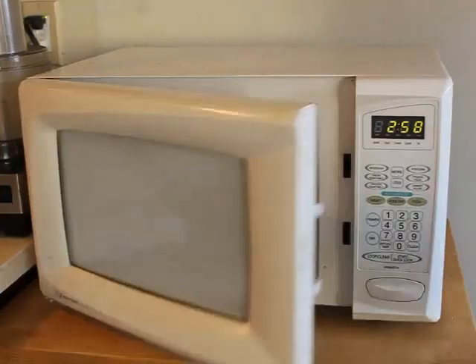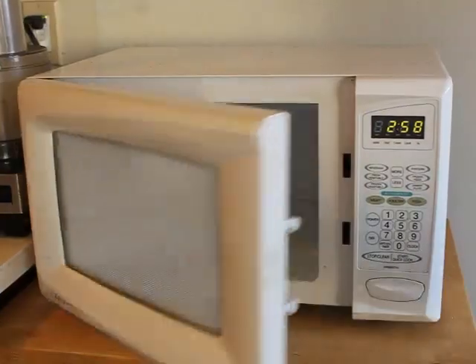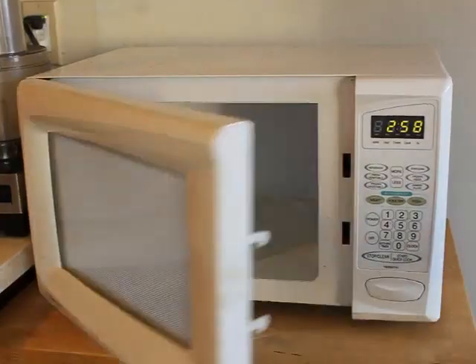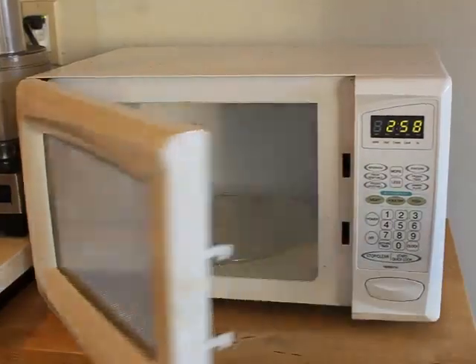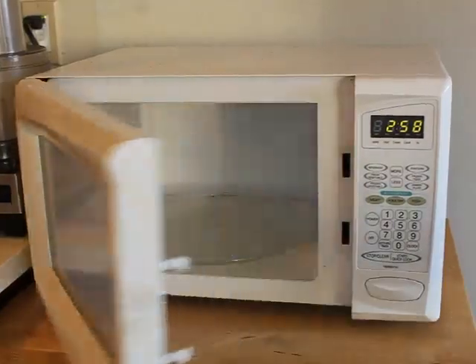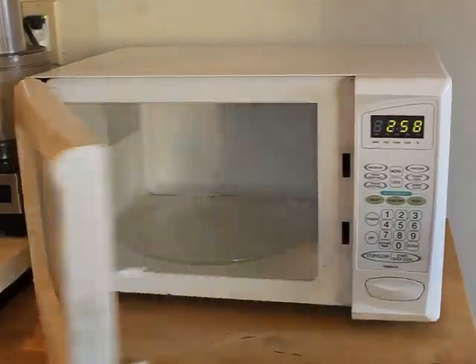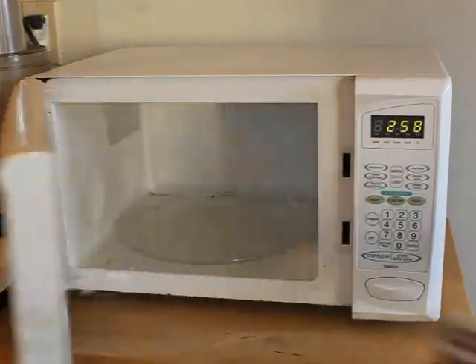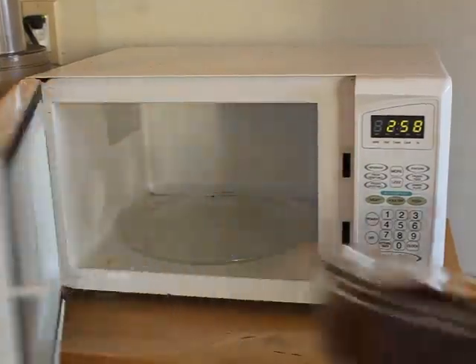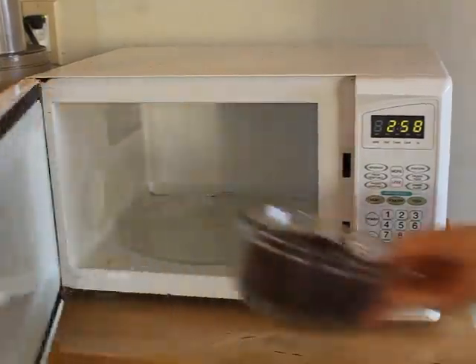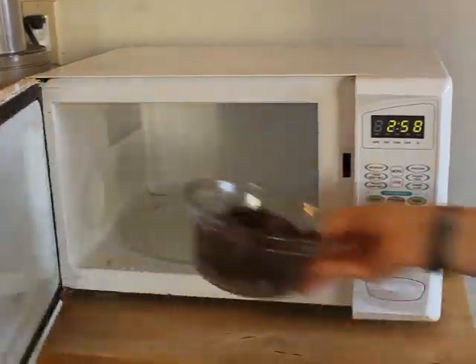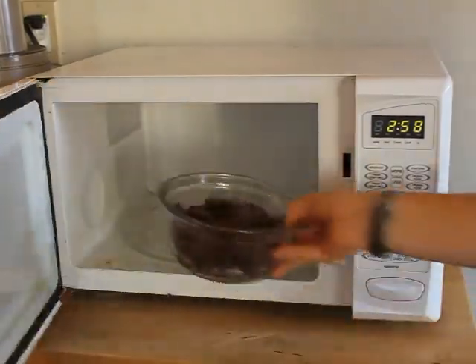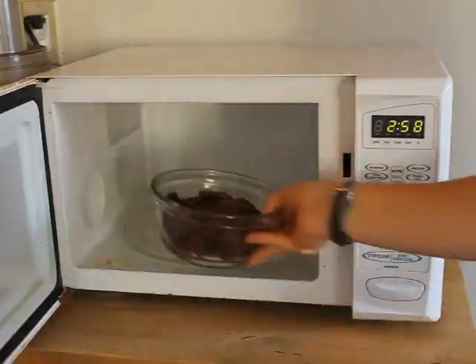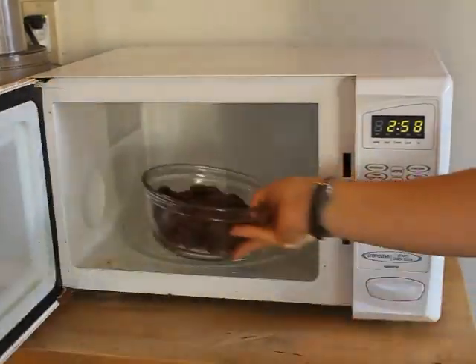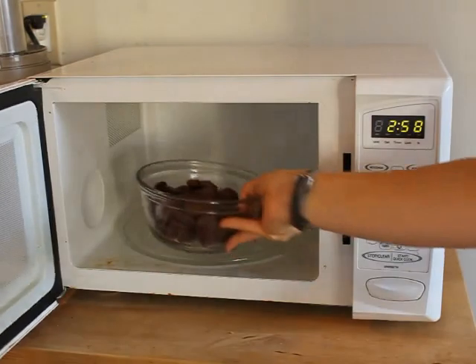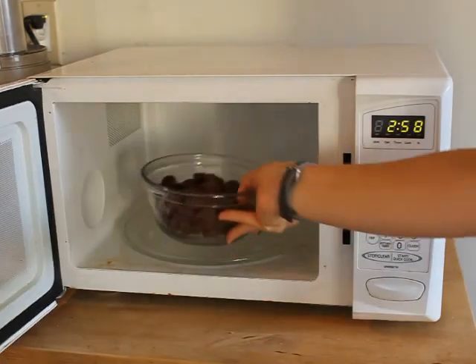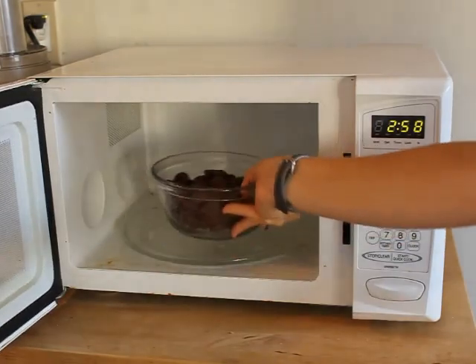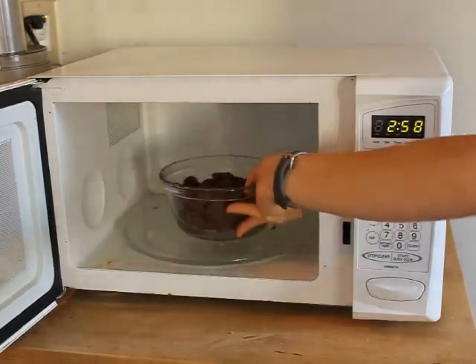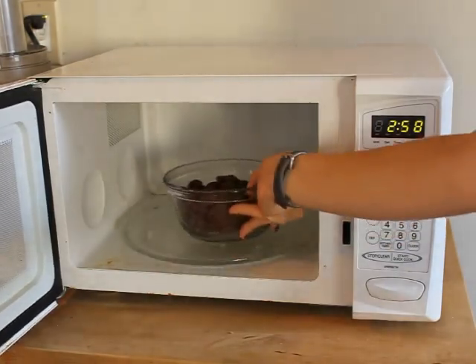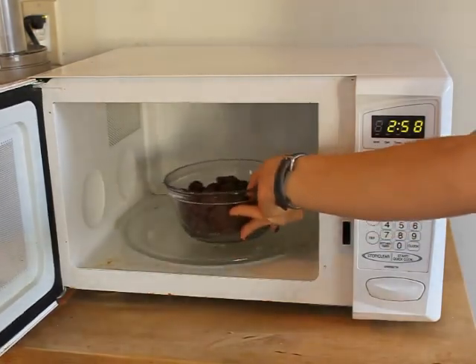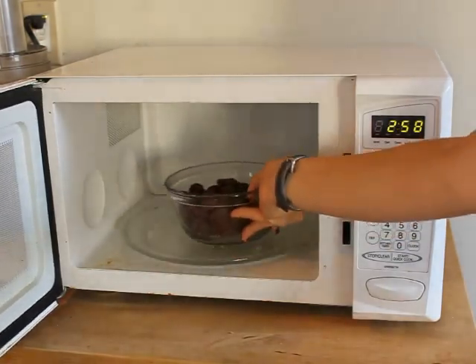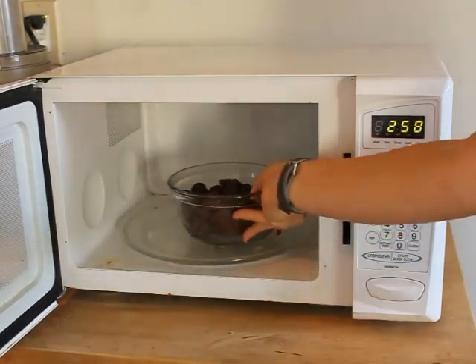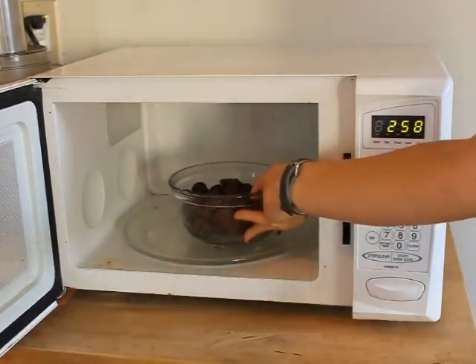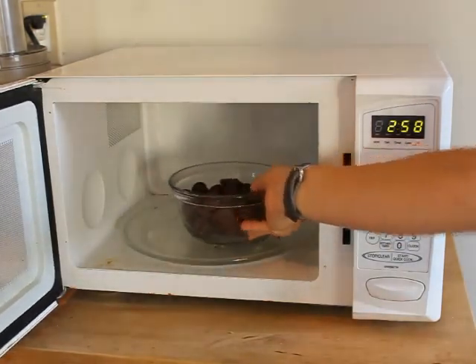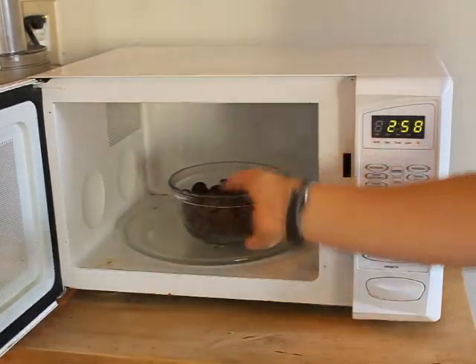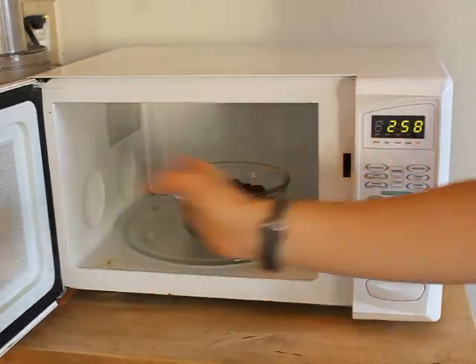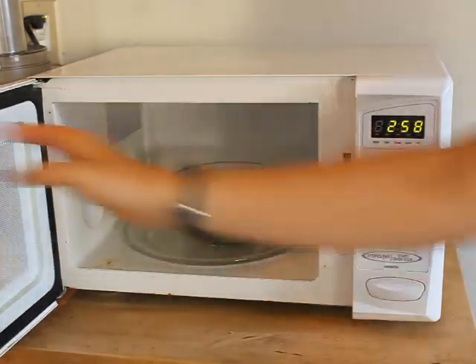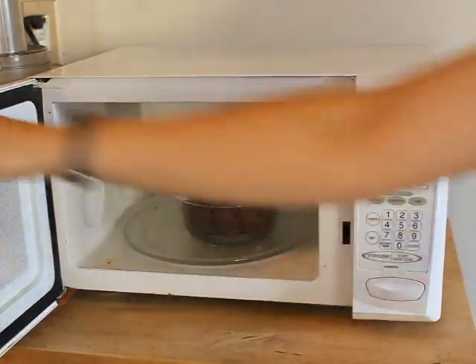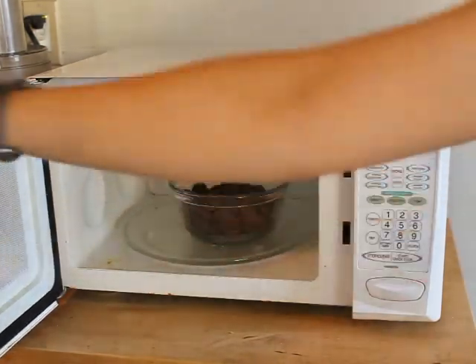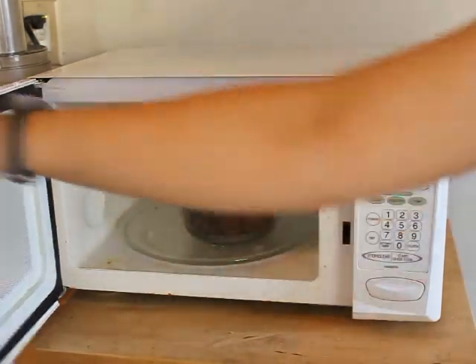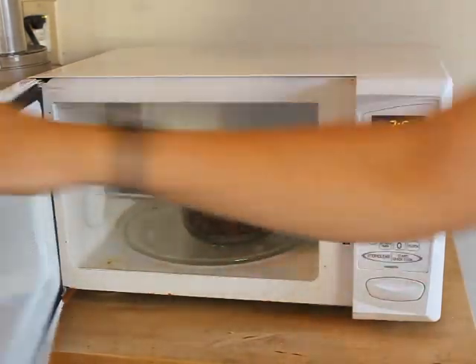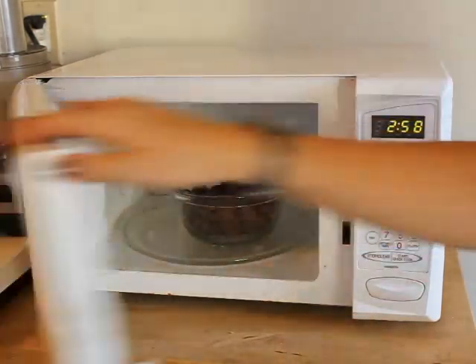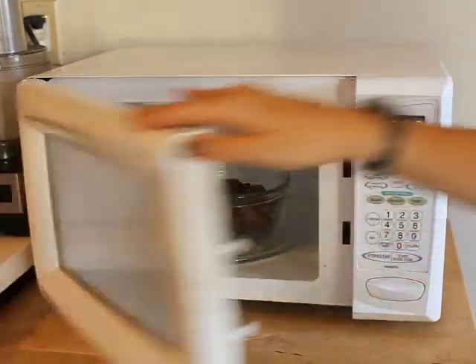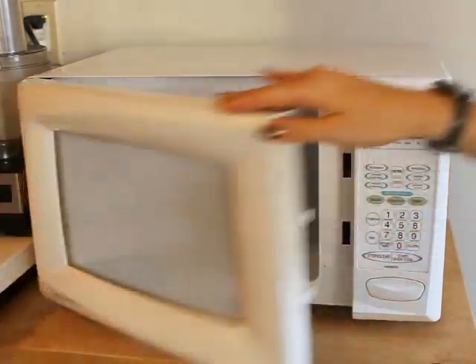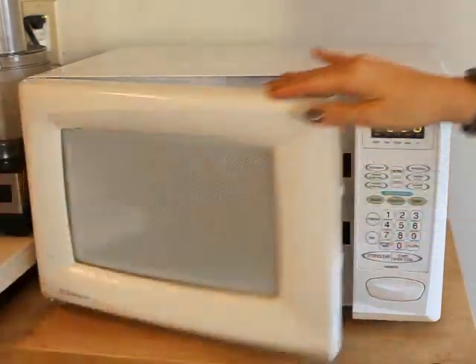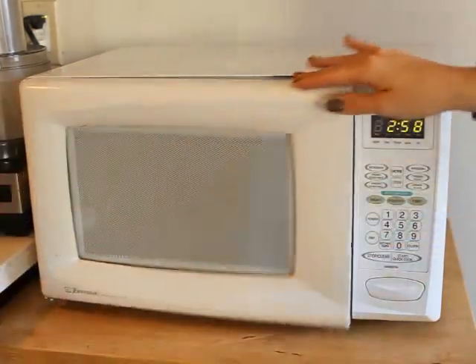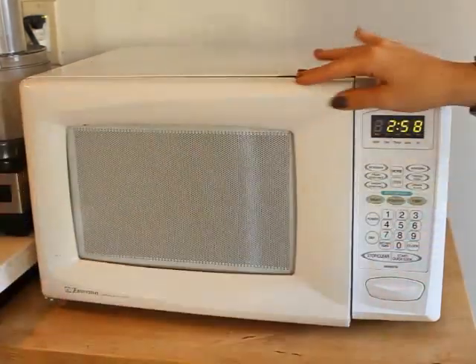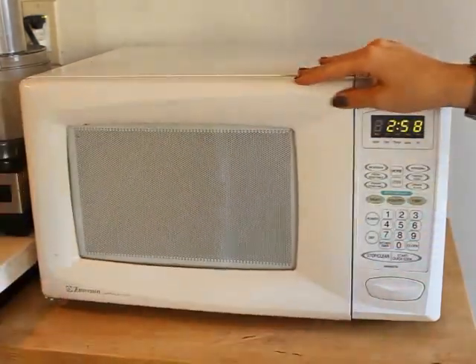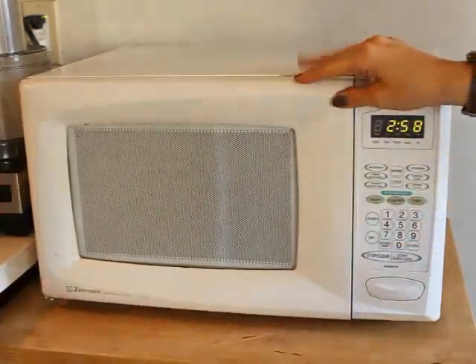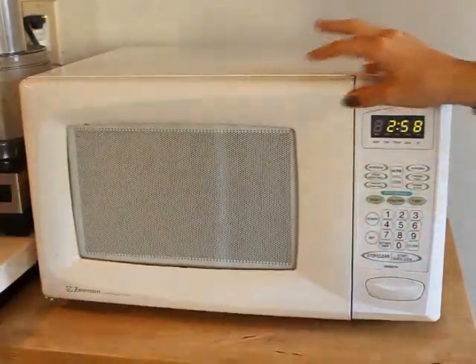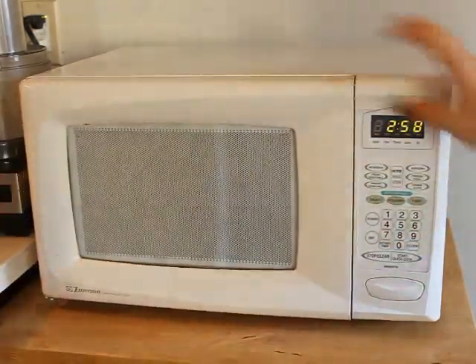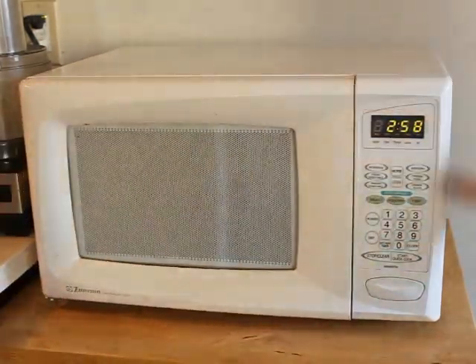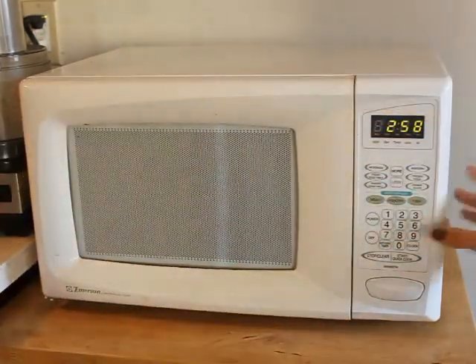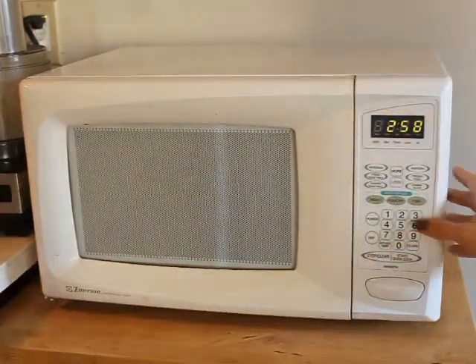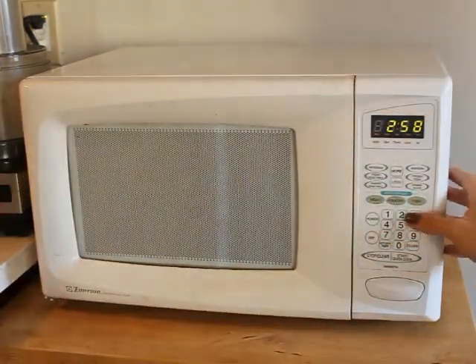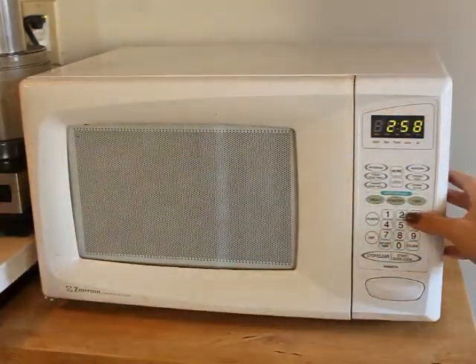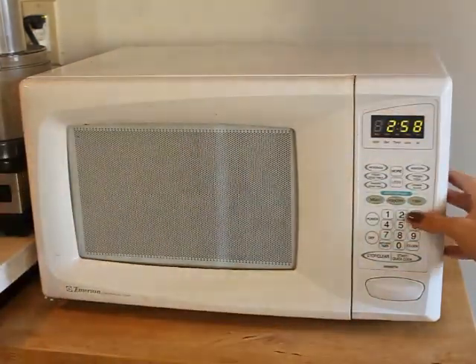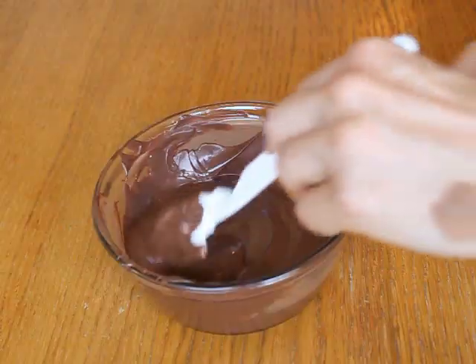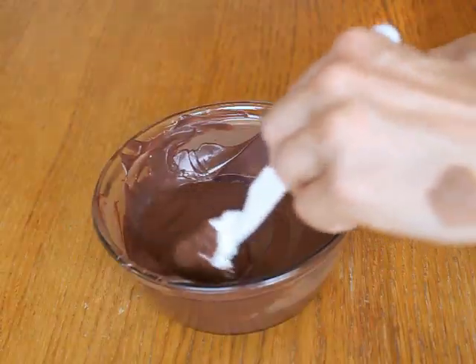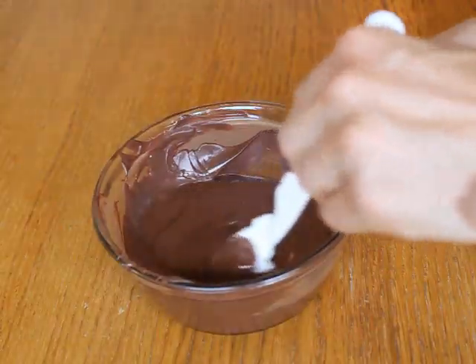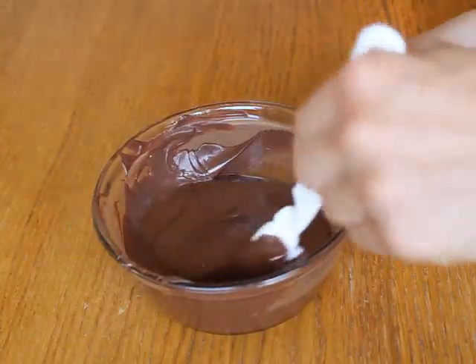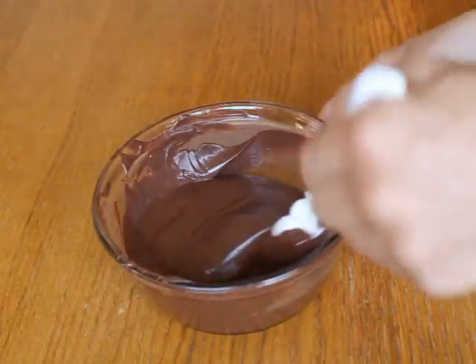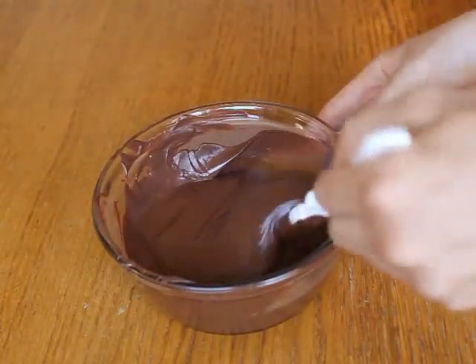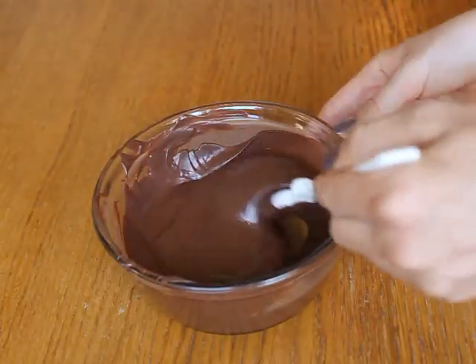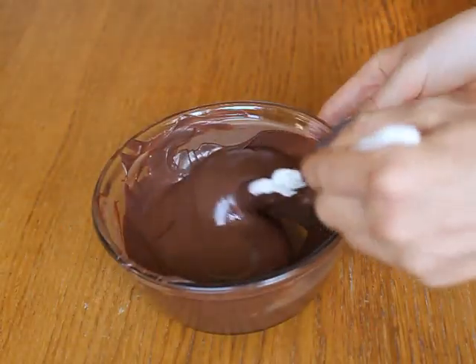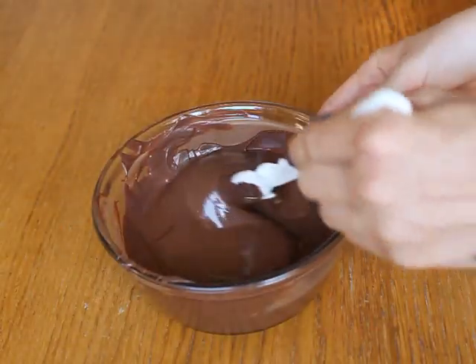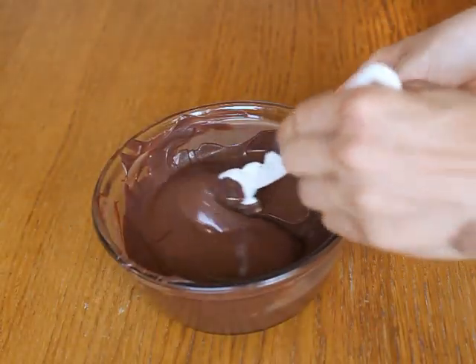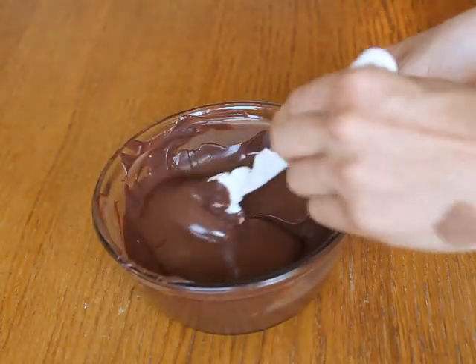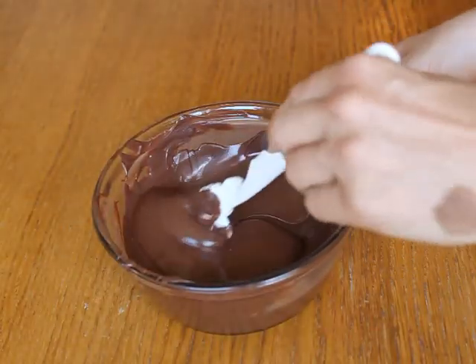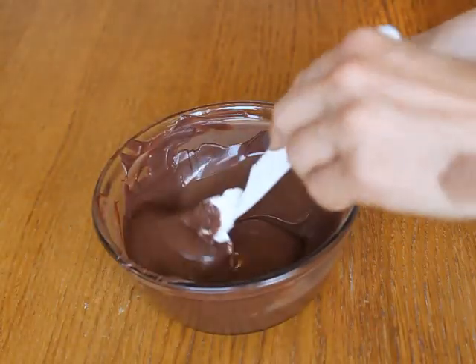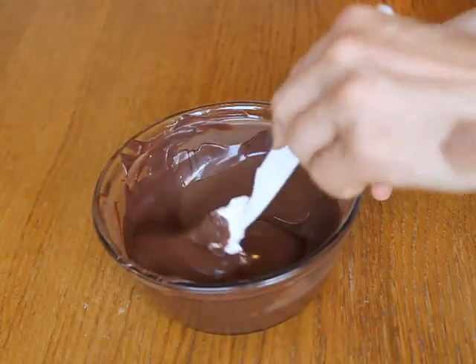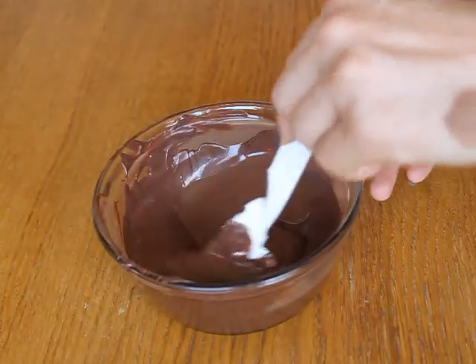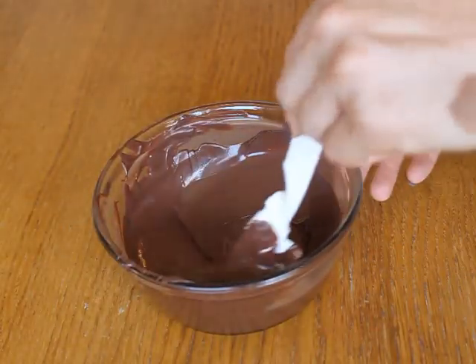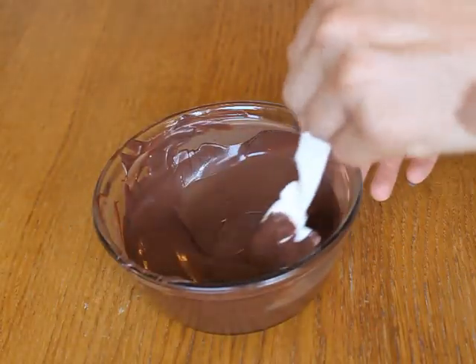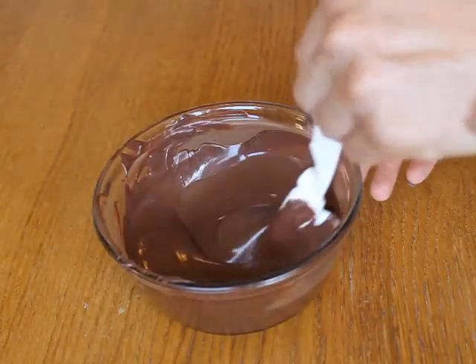While you're waiting for the cake balls to harden, melt the candy coating in the microwave and stir until it's entirely melted and smooth.